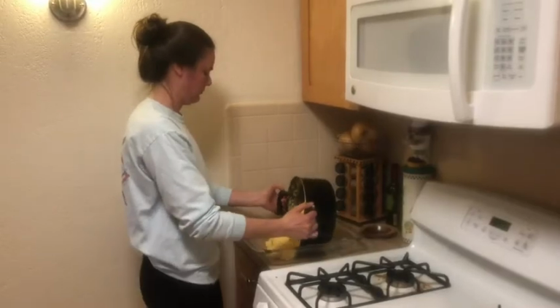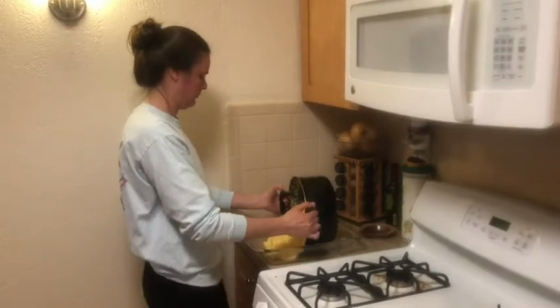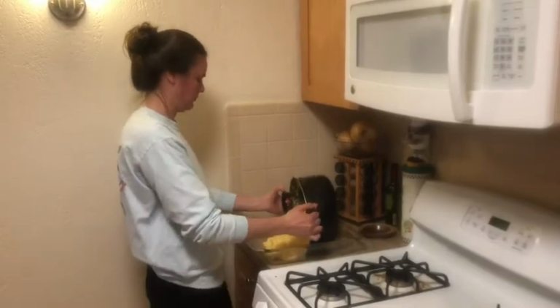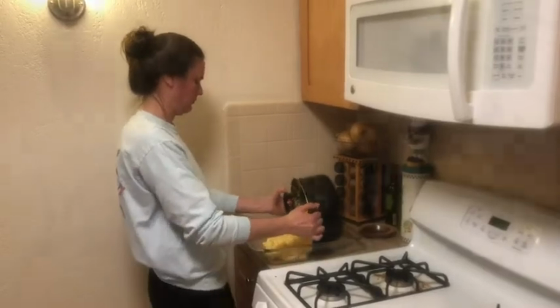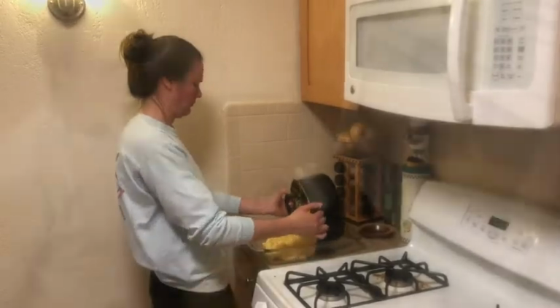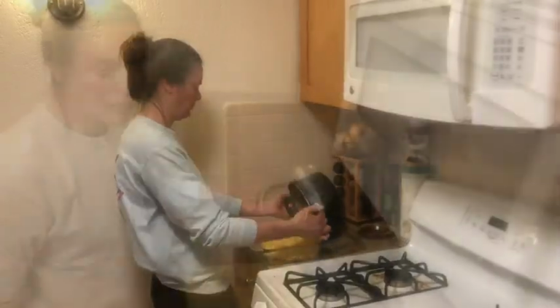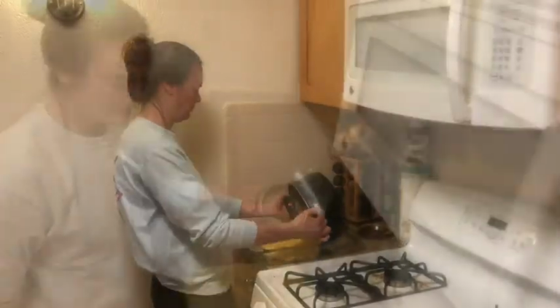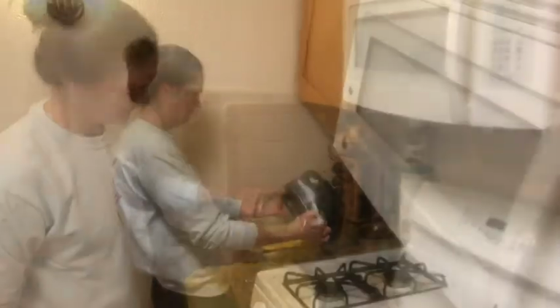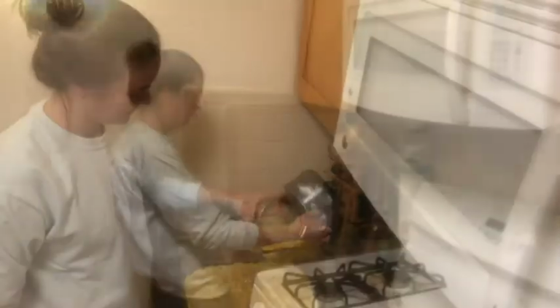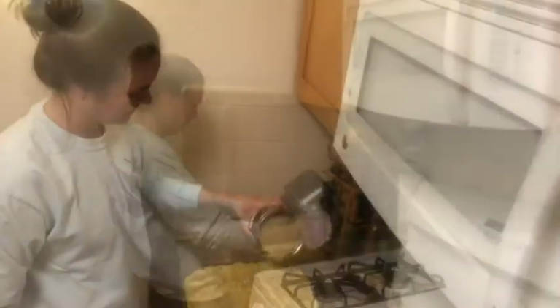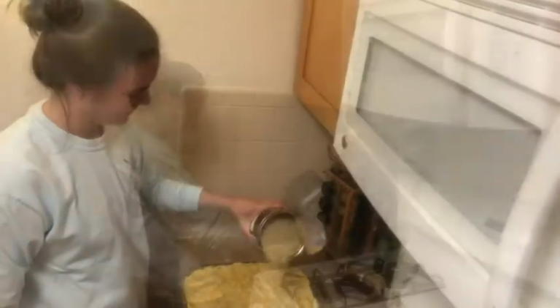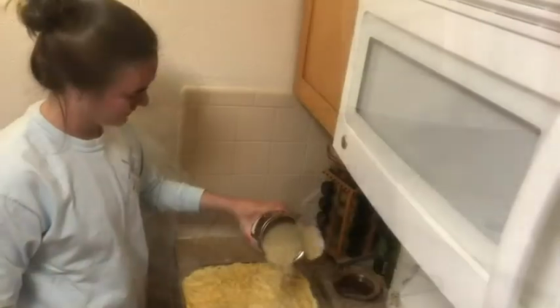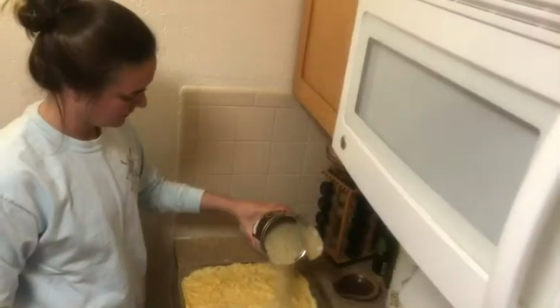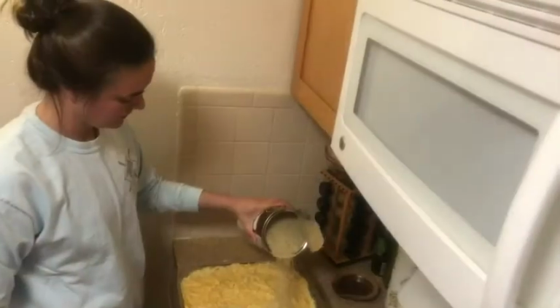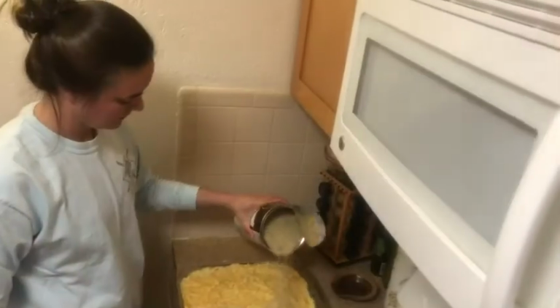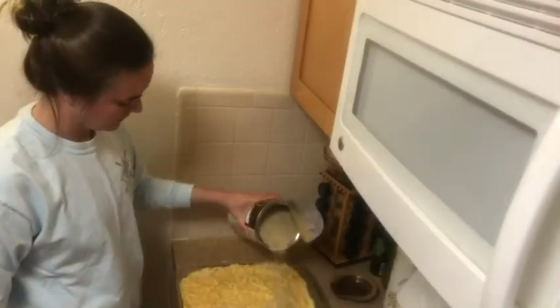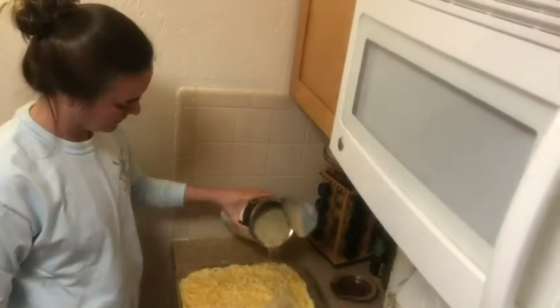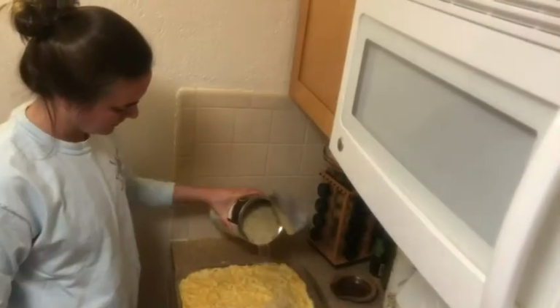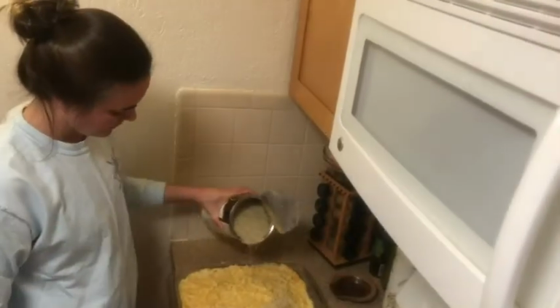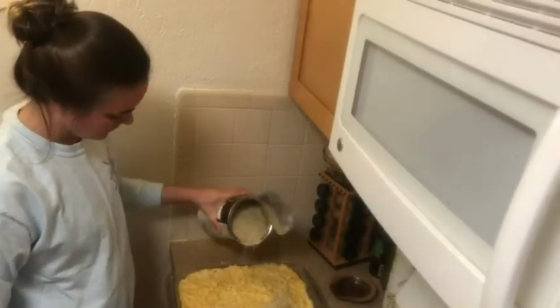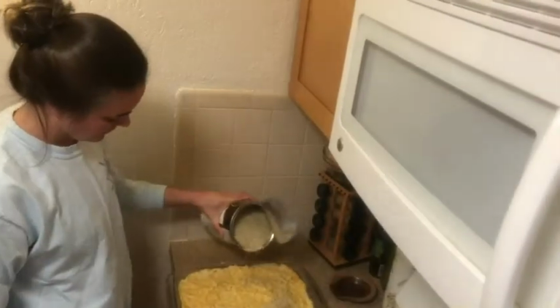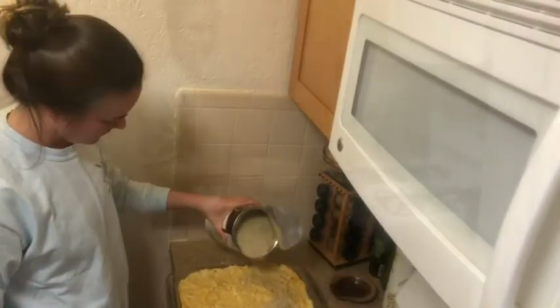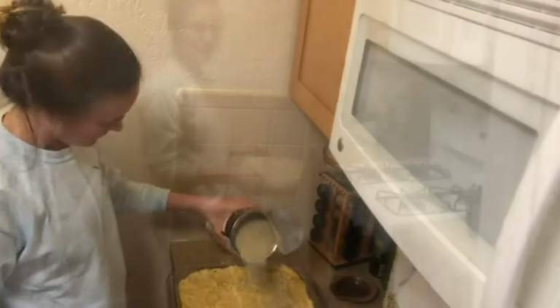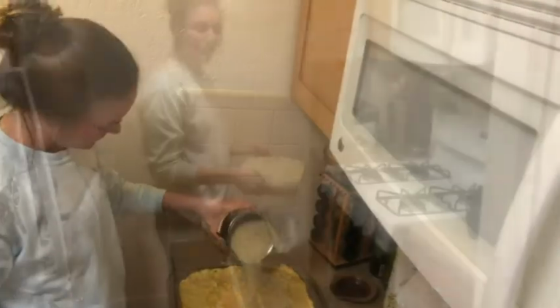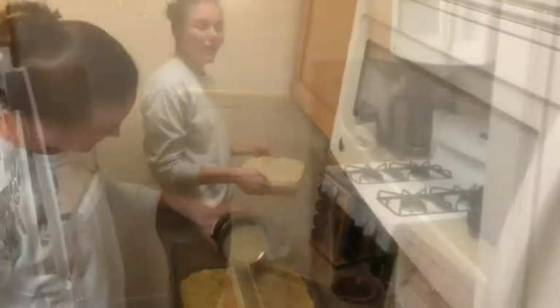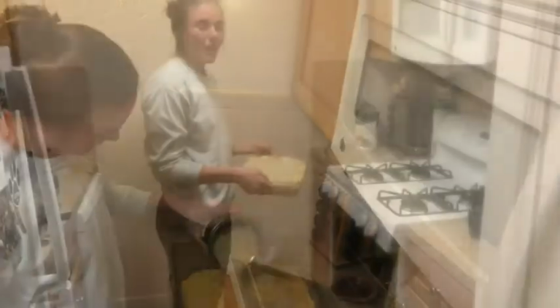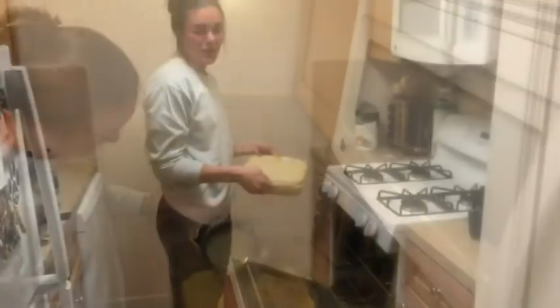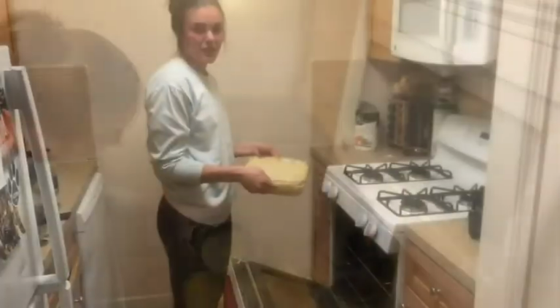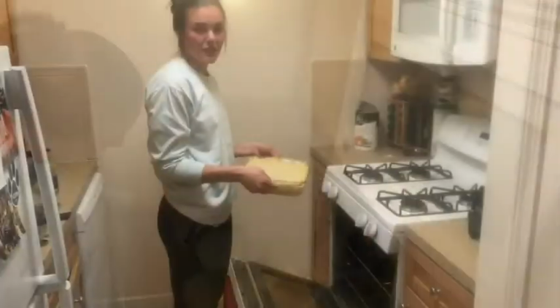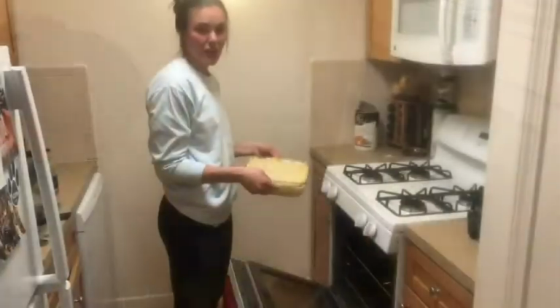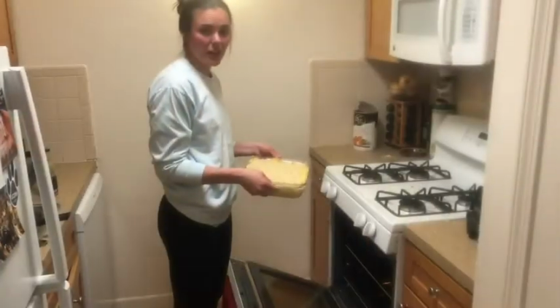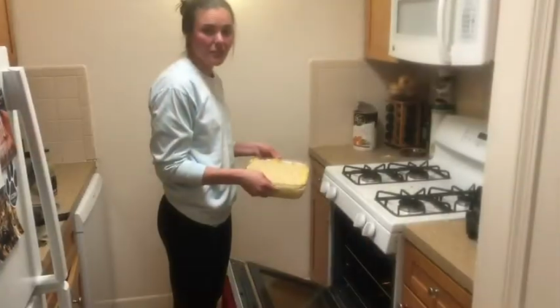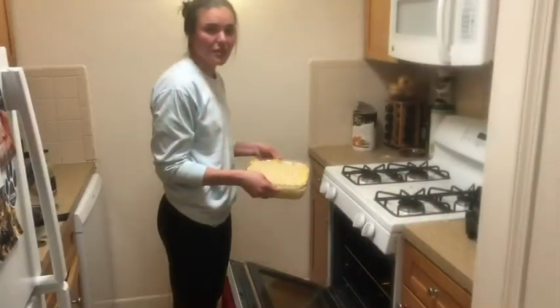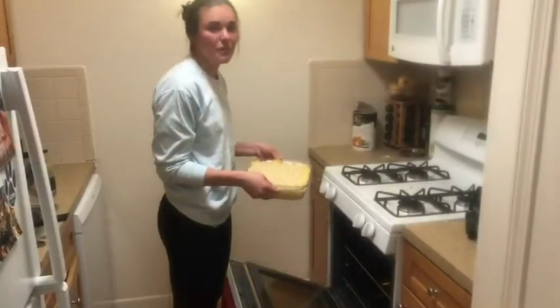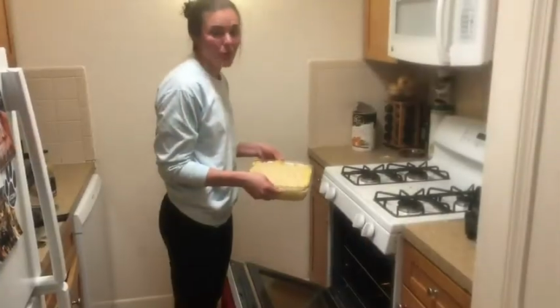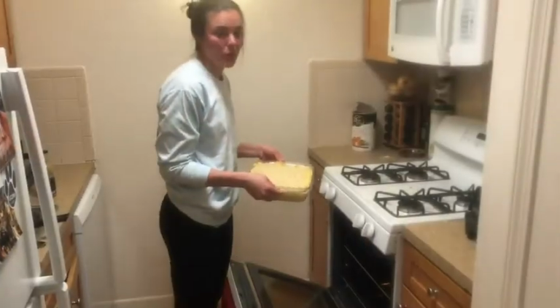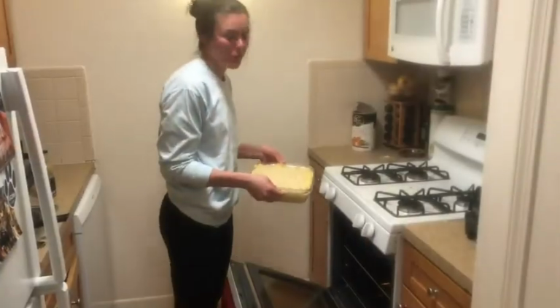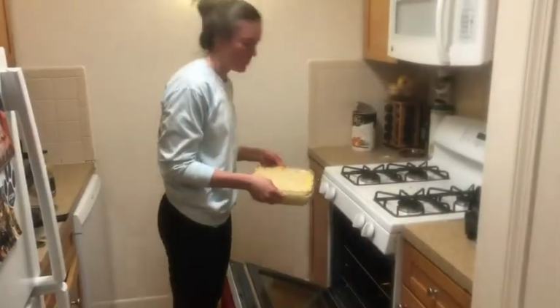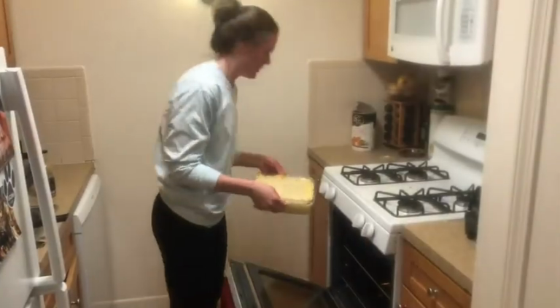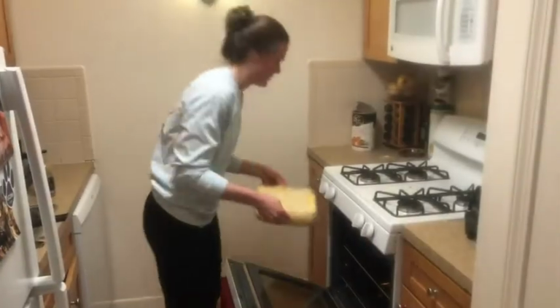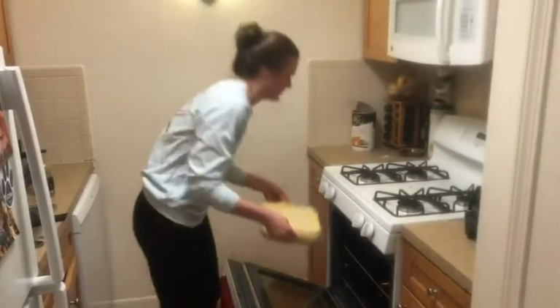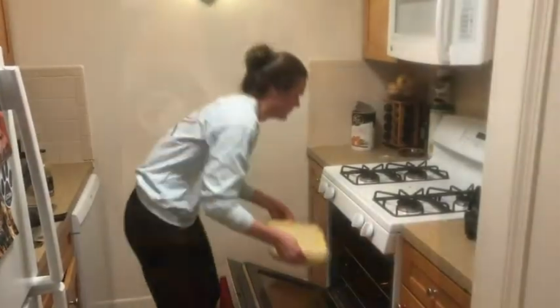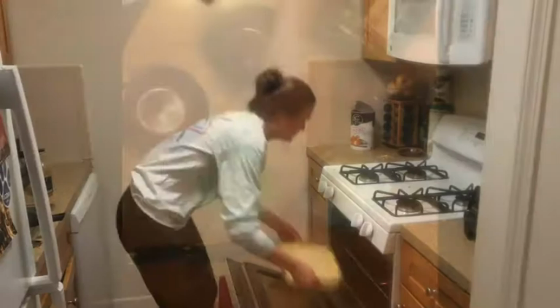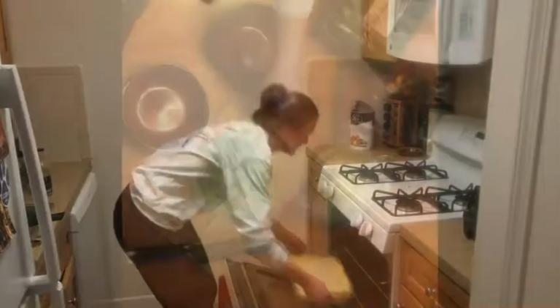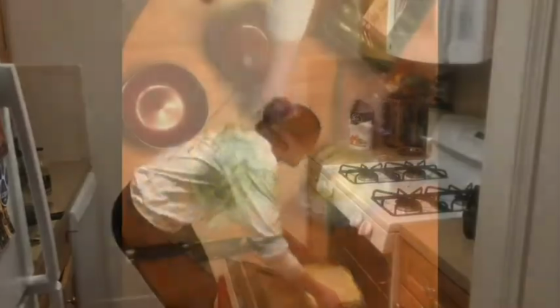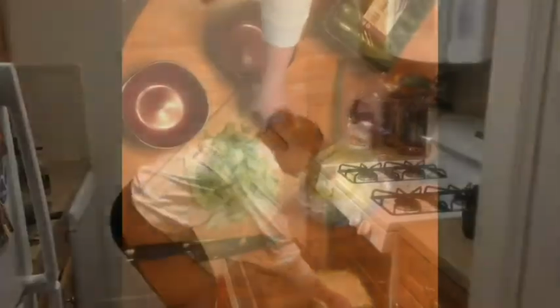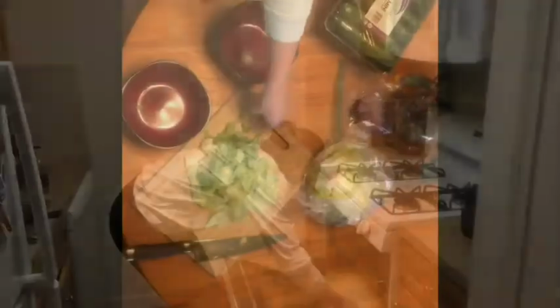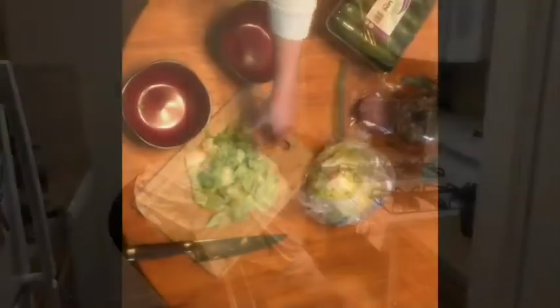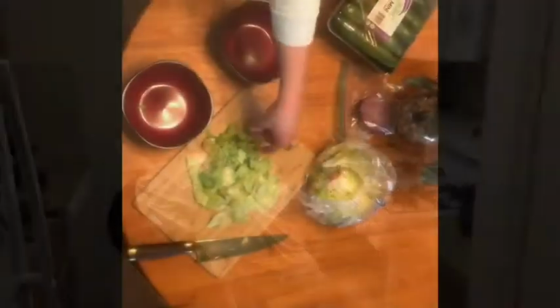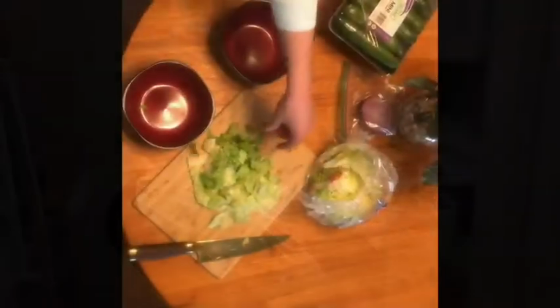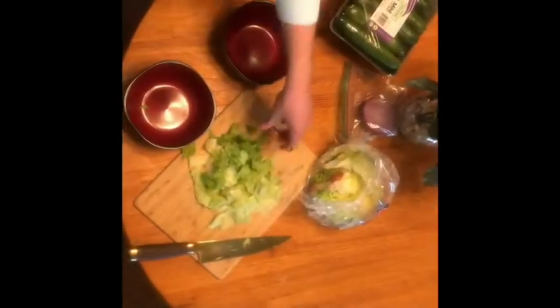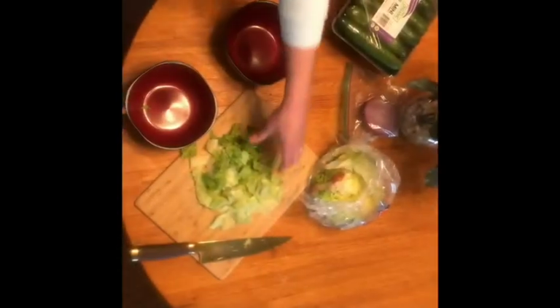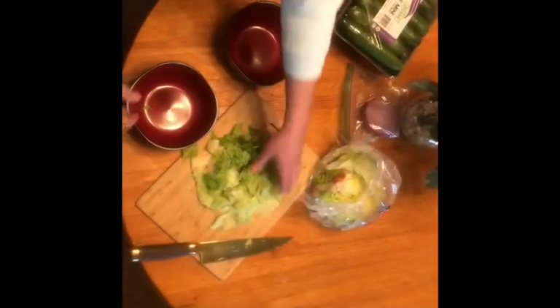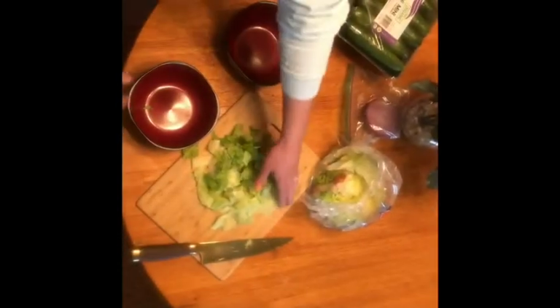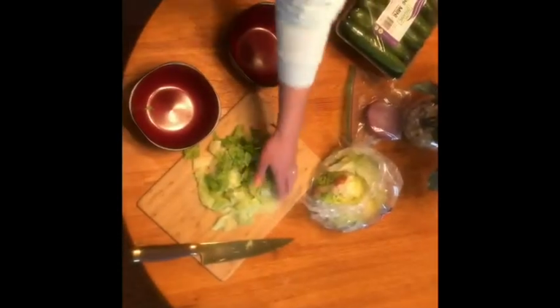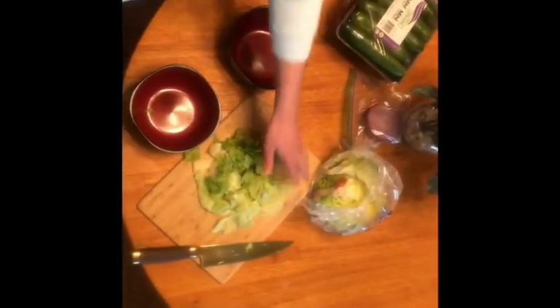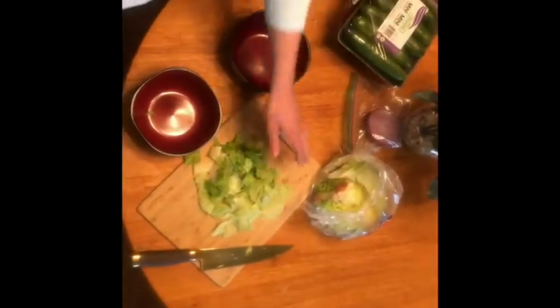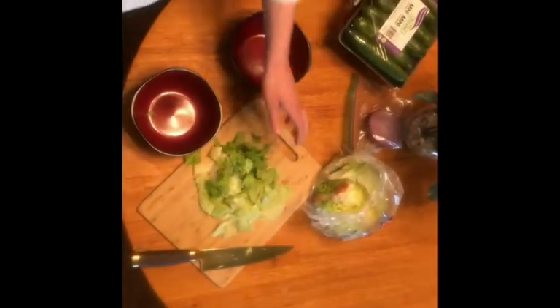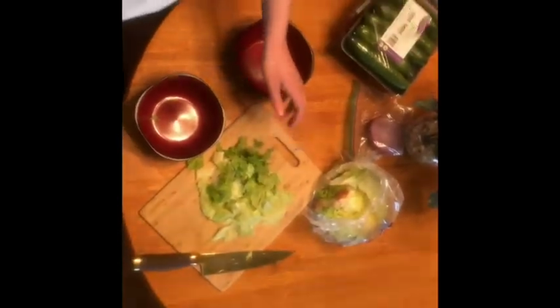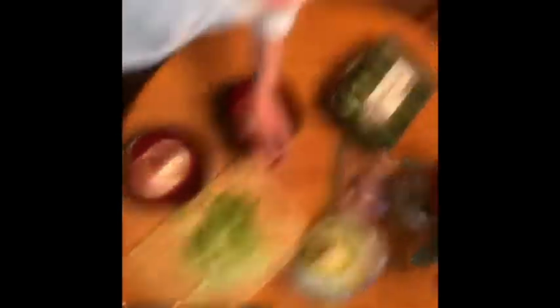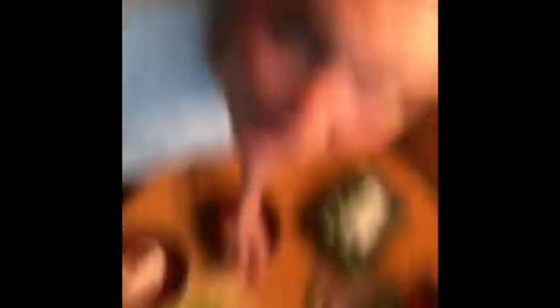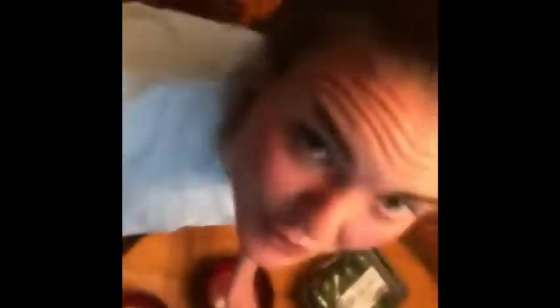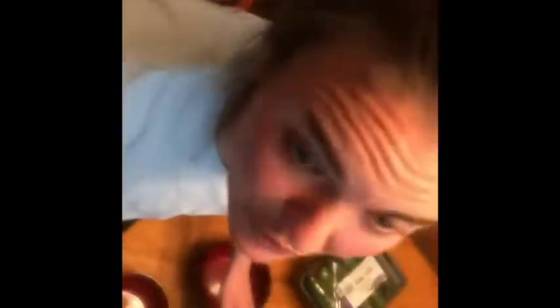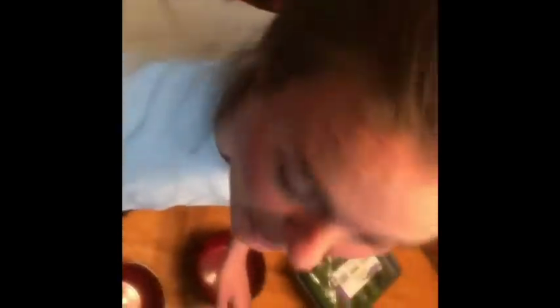Owie! Oven time until it bubbles. And some side salad action so we feel less fat.